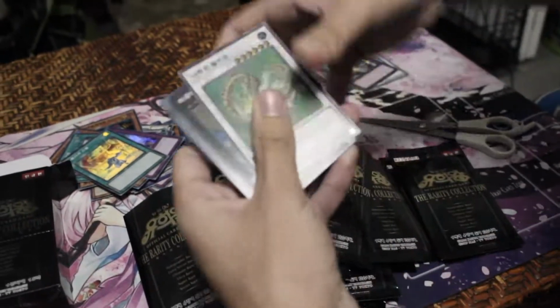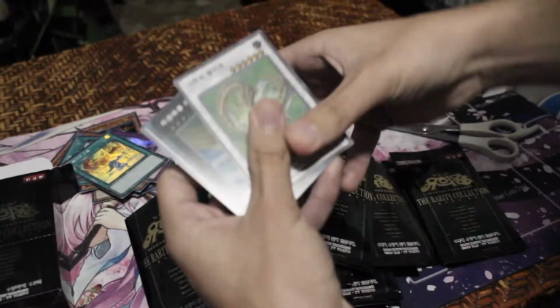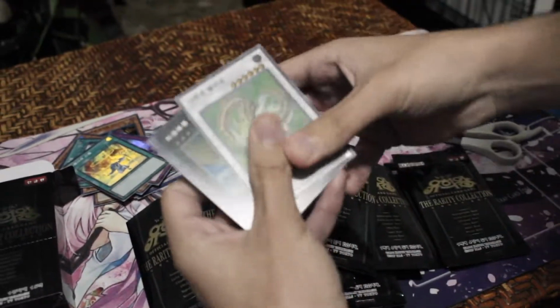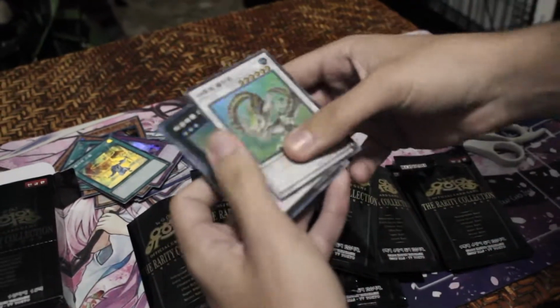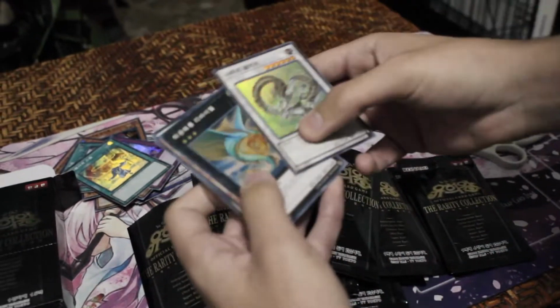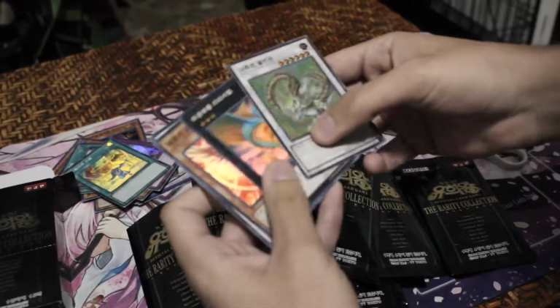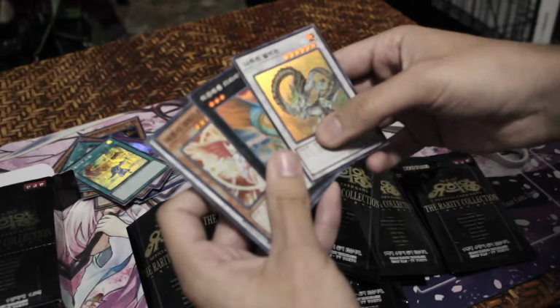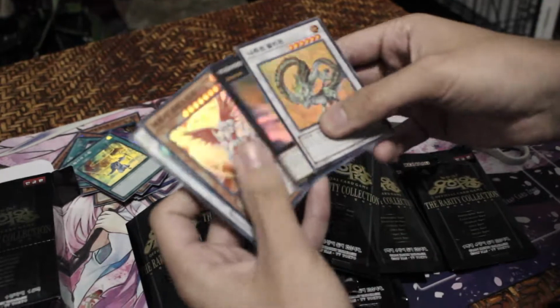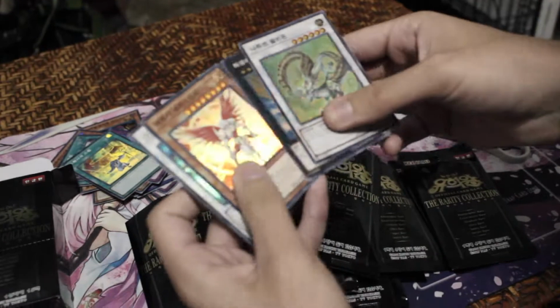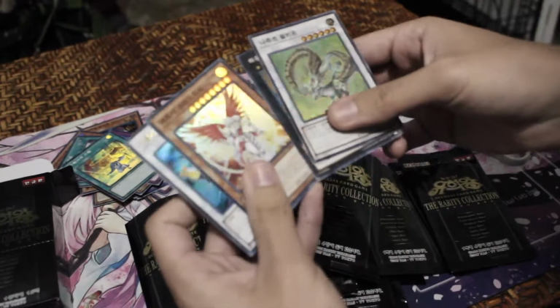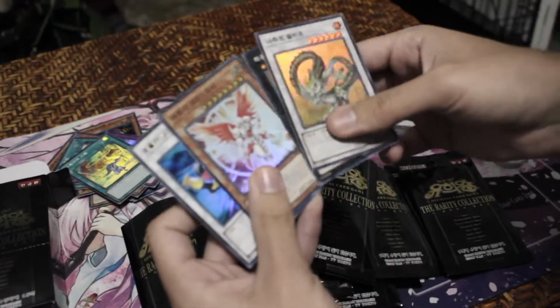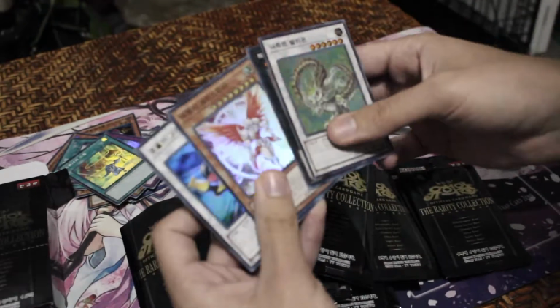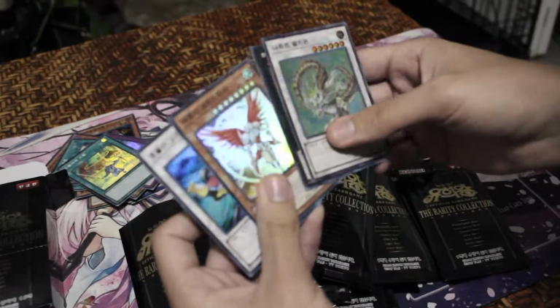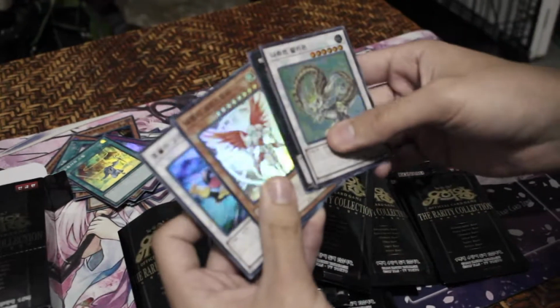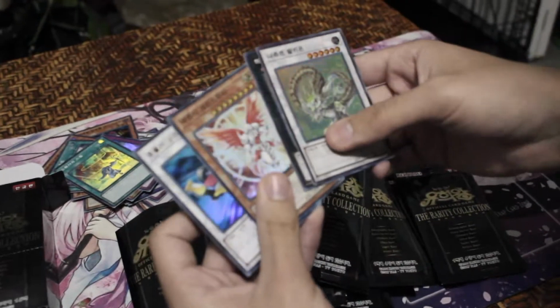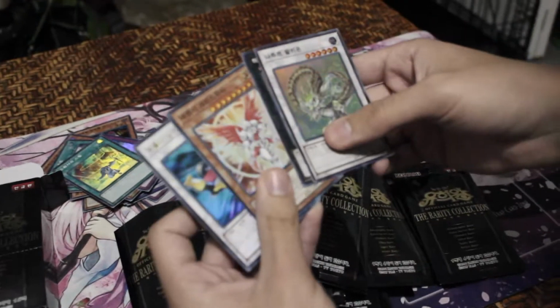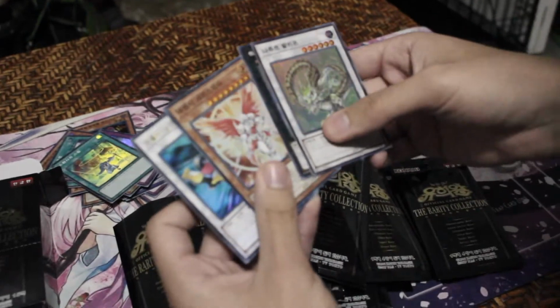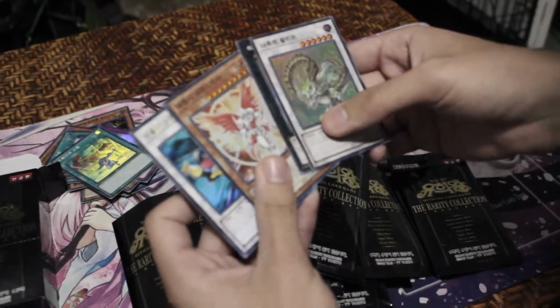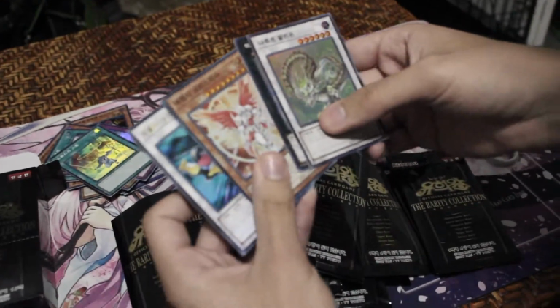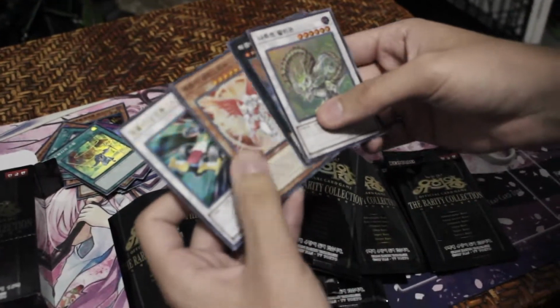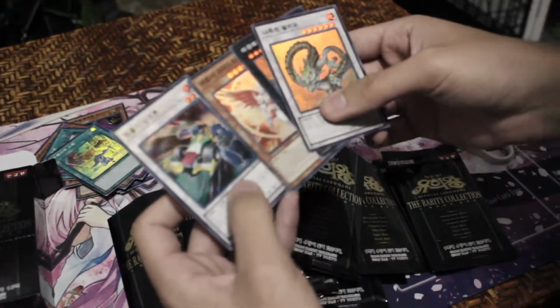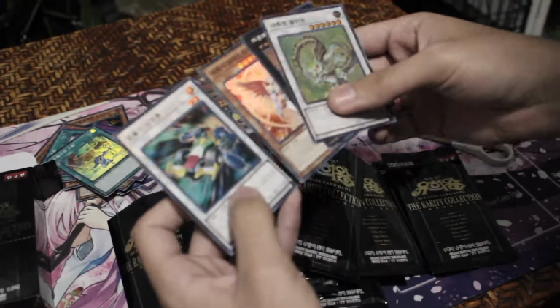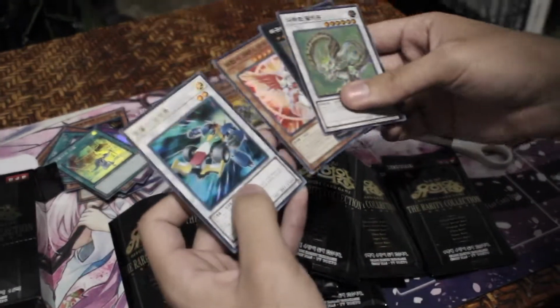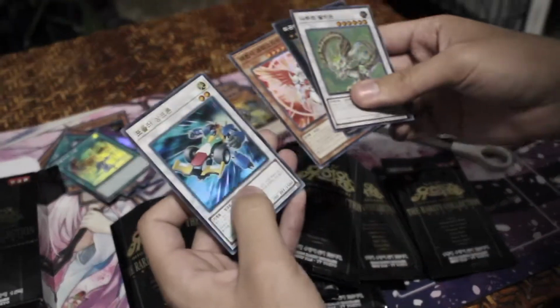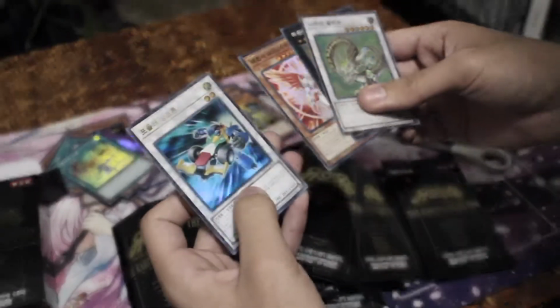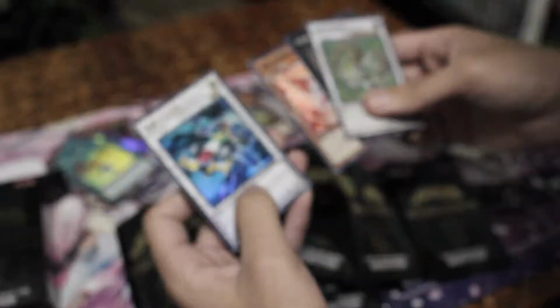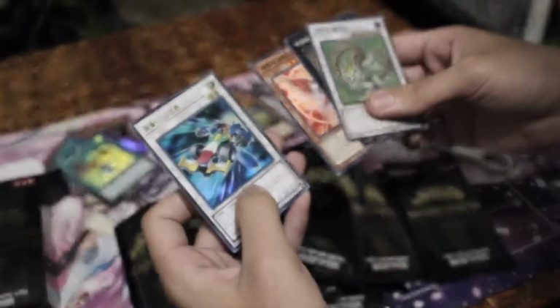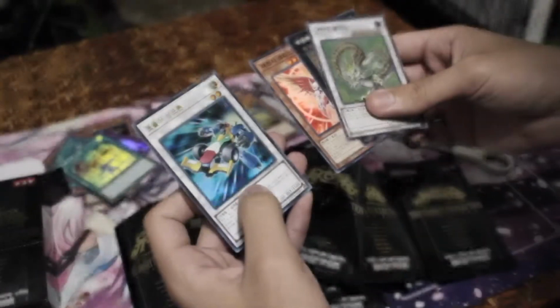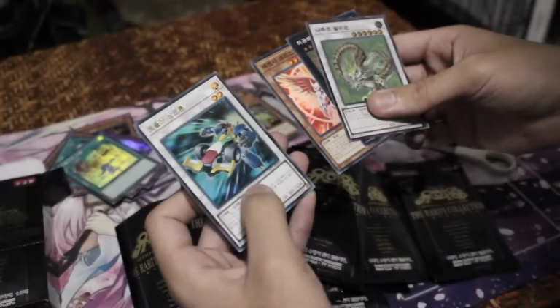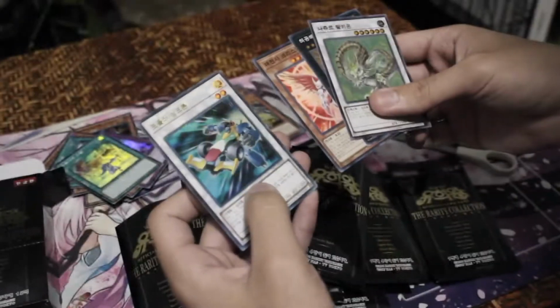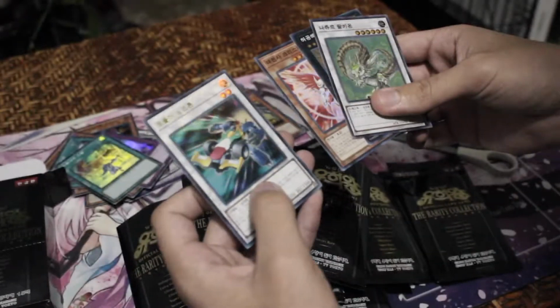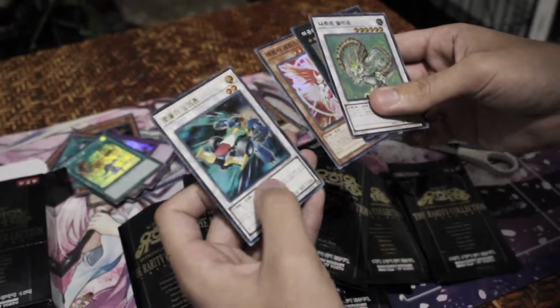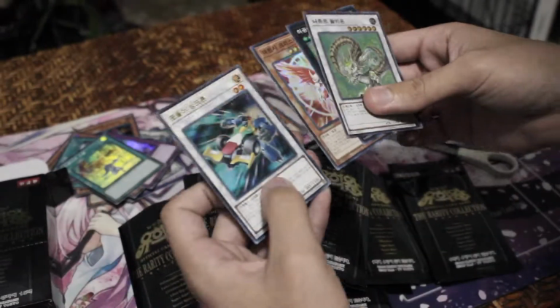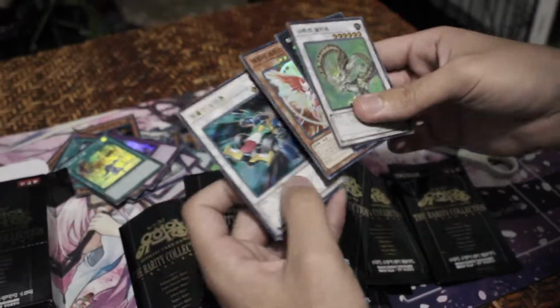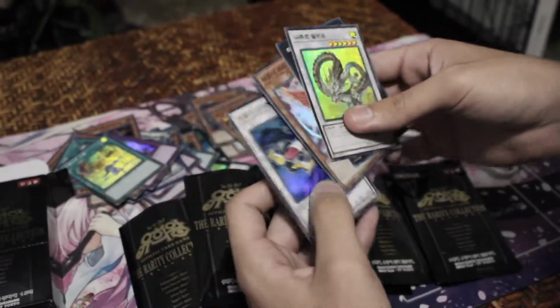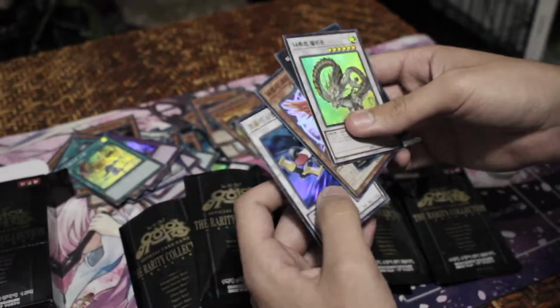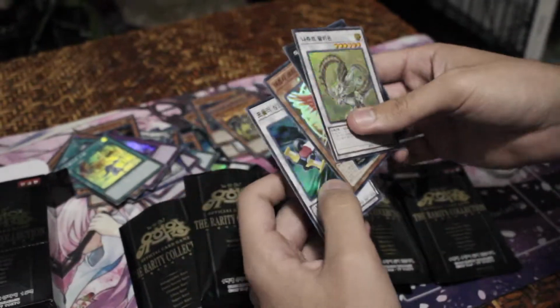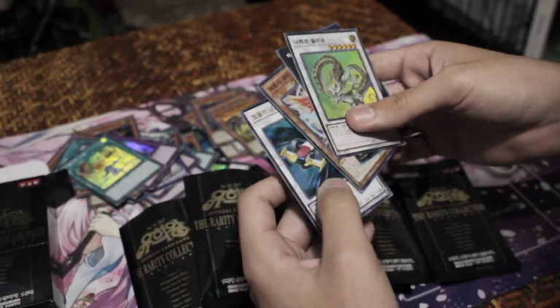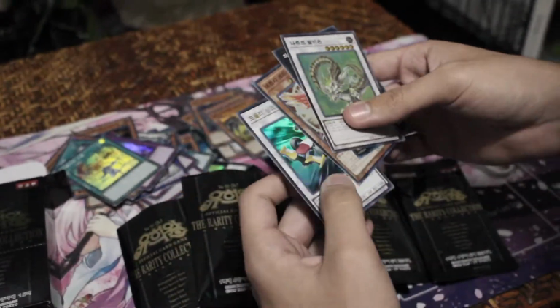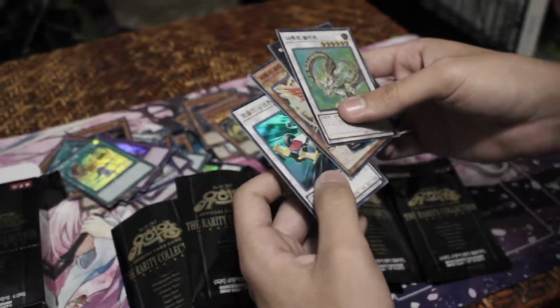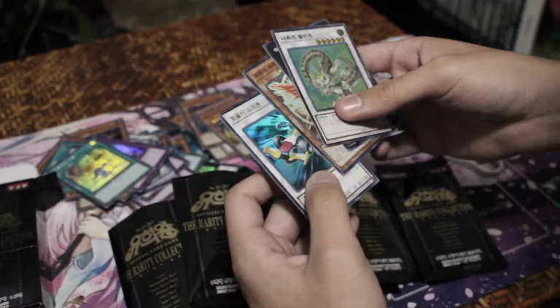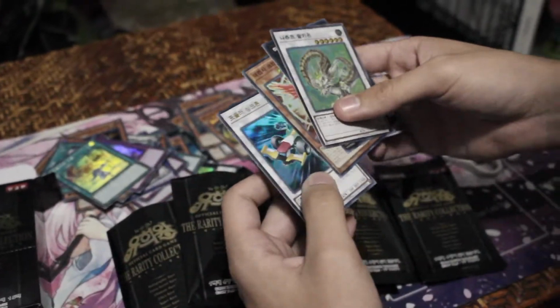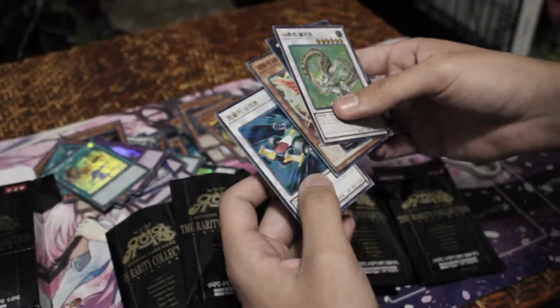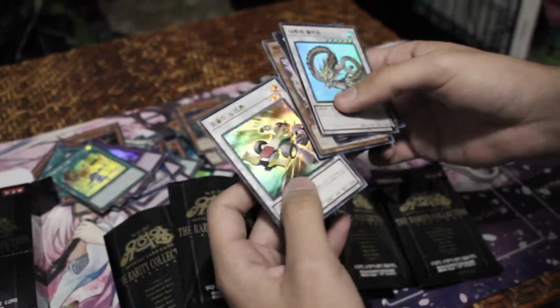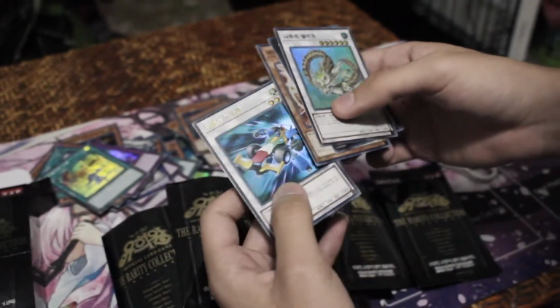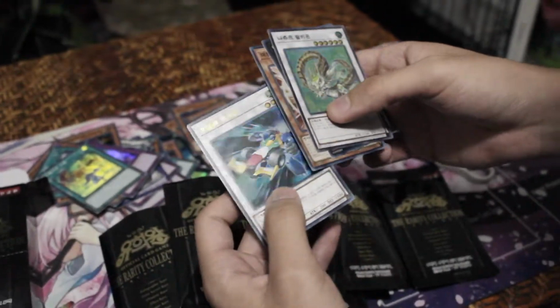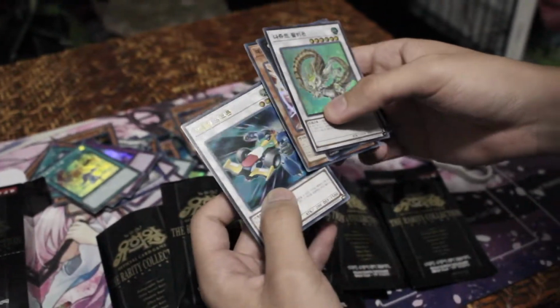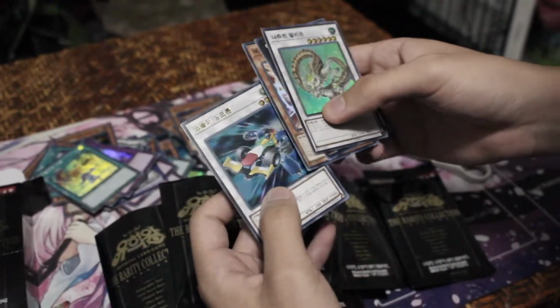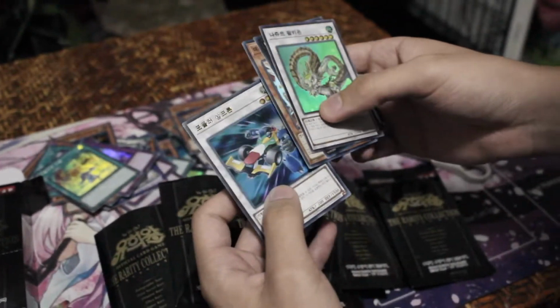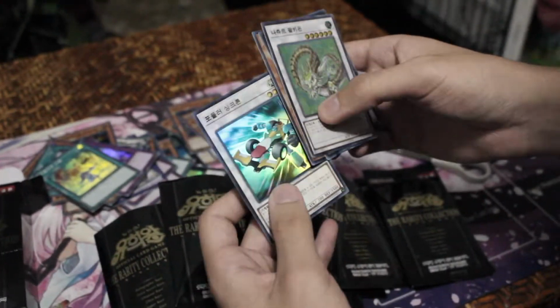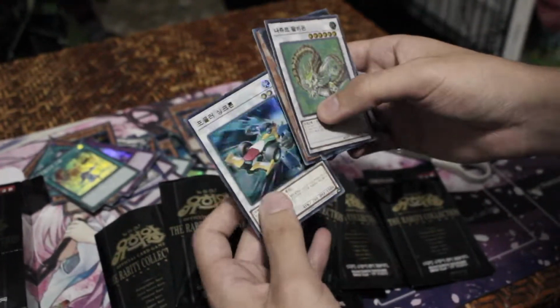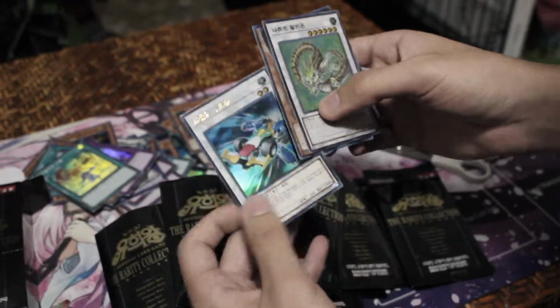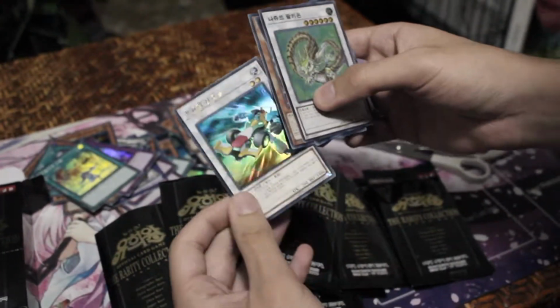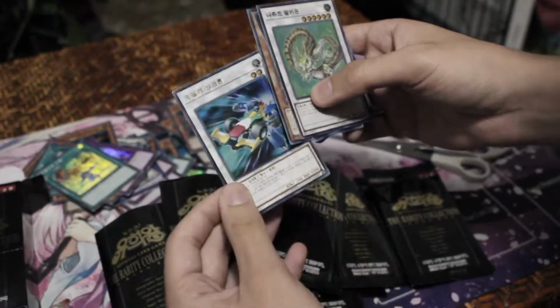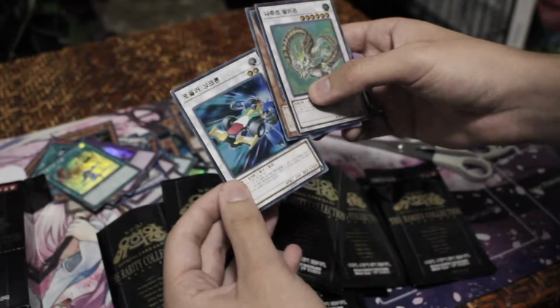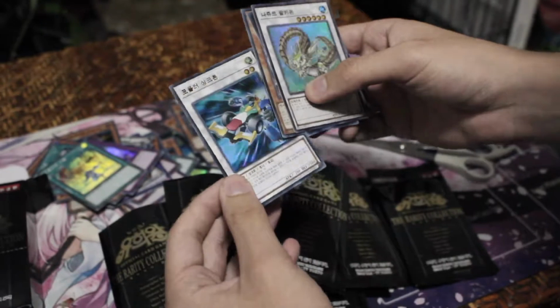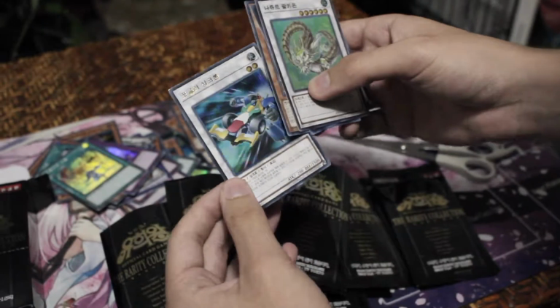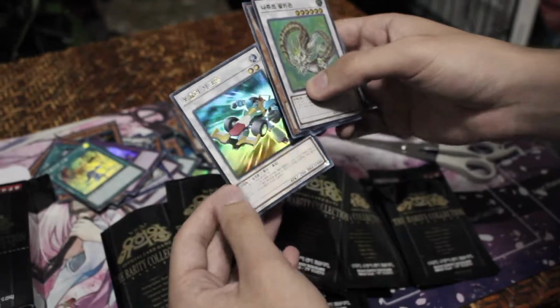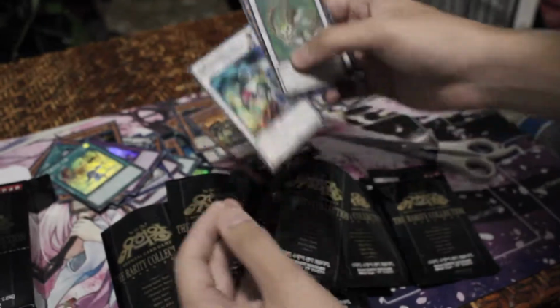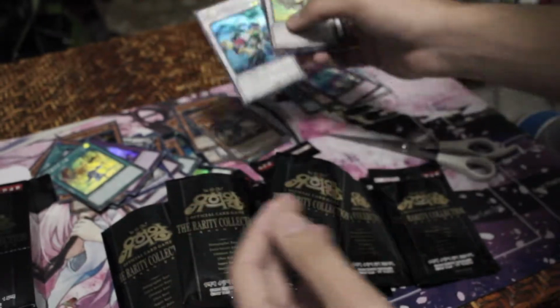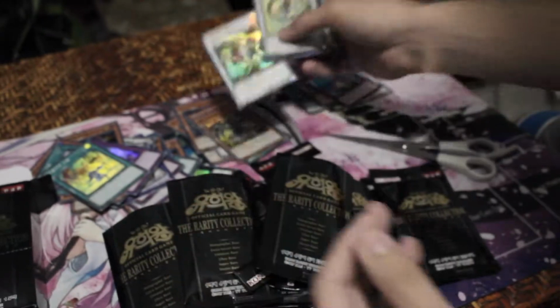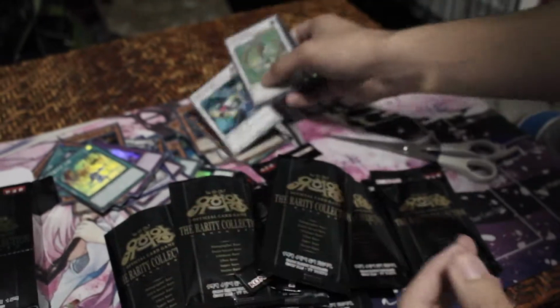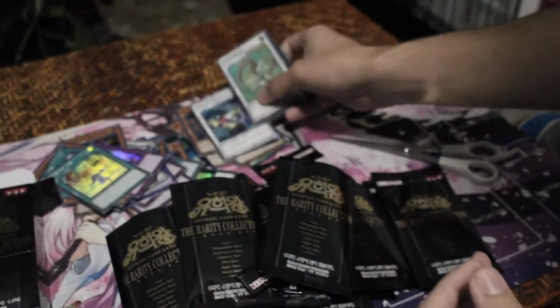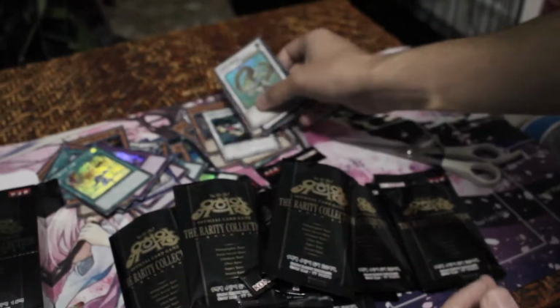Varkion, Levier, Archlord Christia, and a Formula Synchron as an Ultra Rare. Pretty cool.